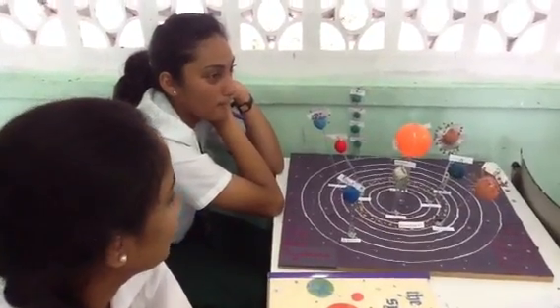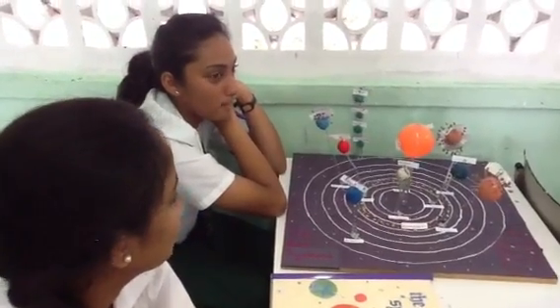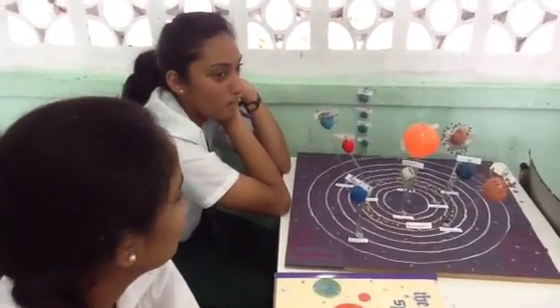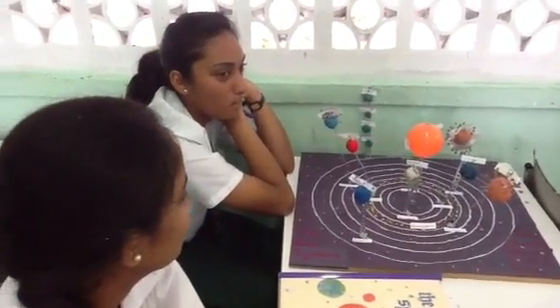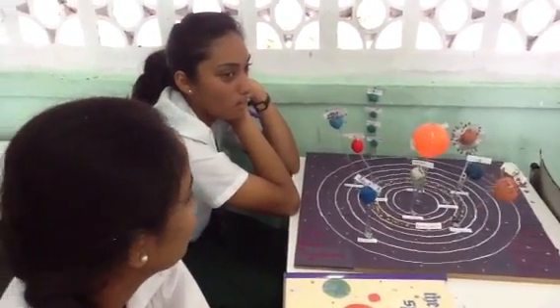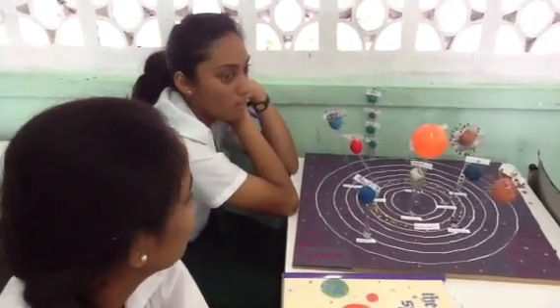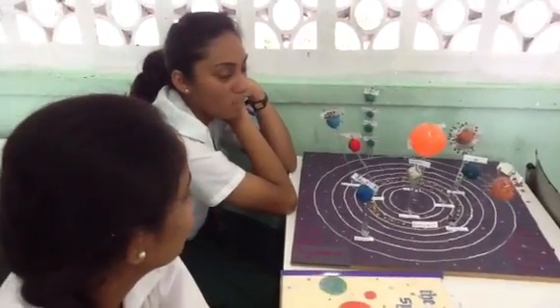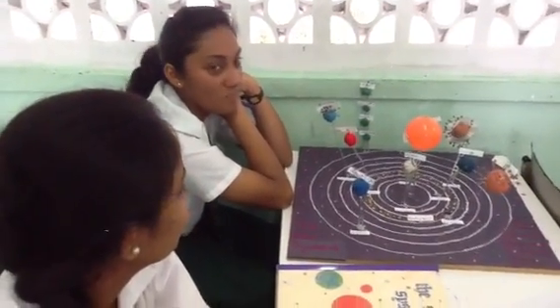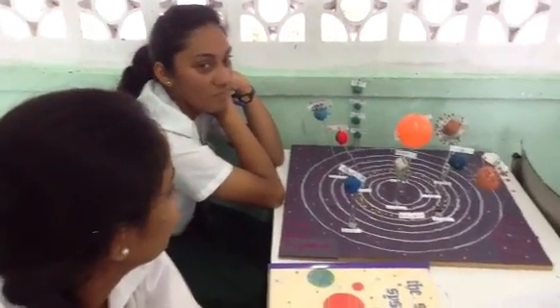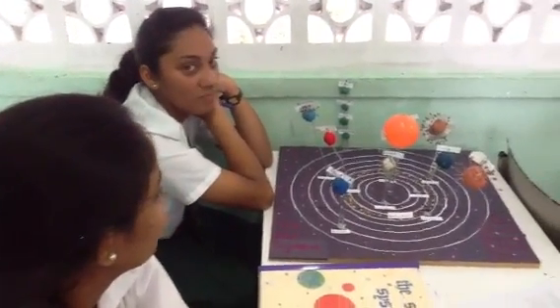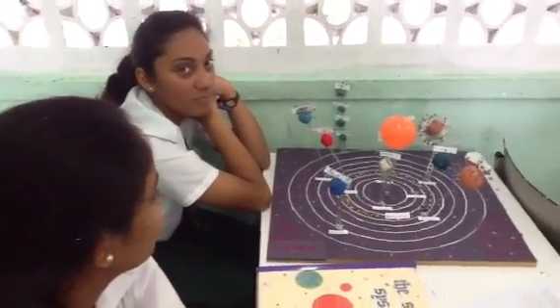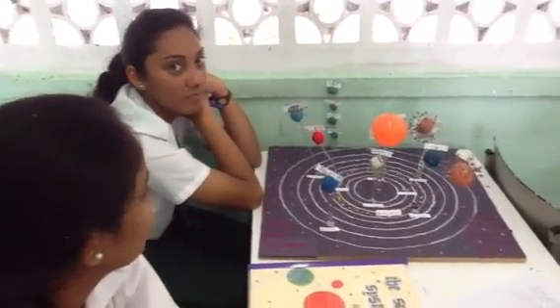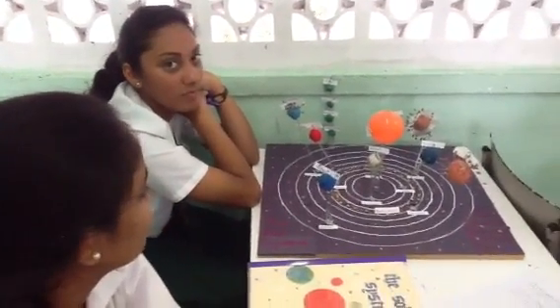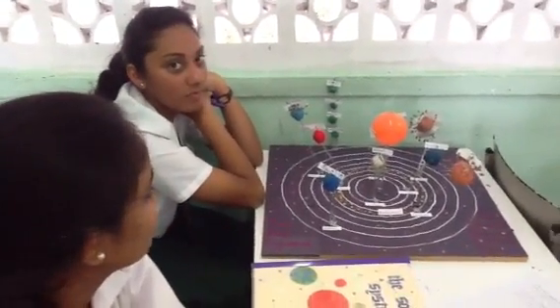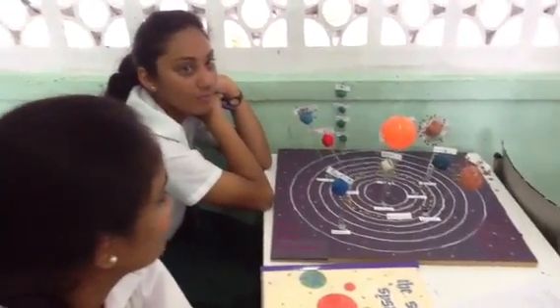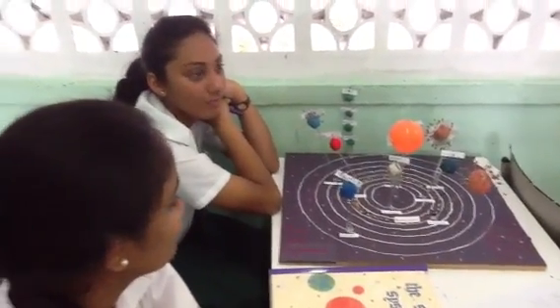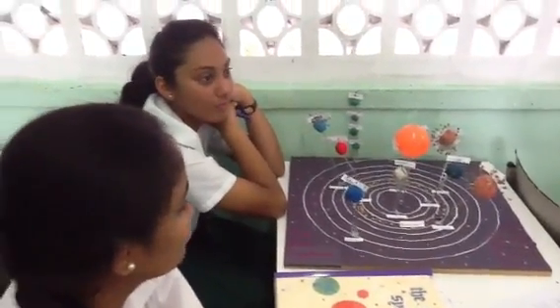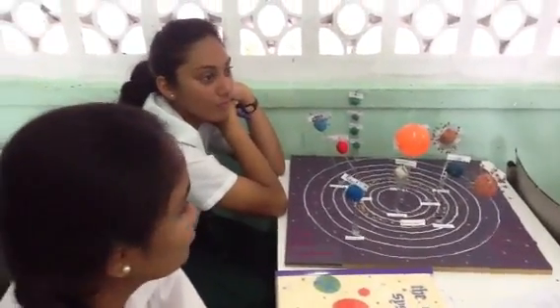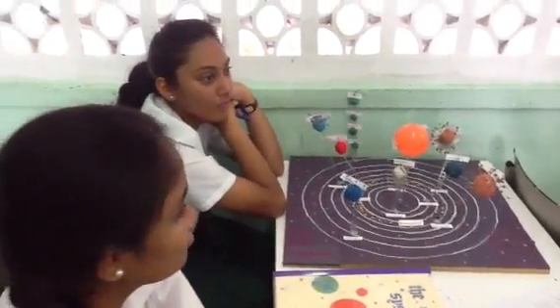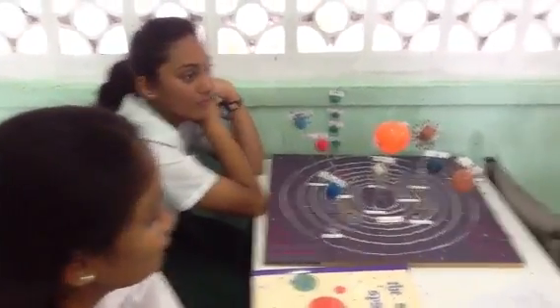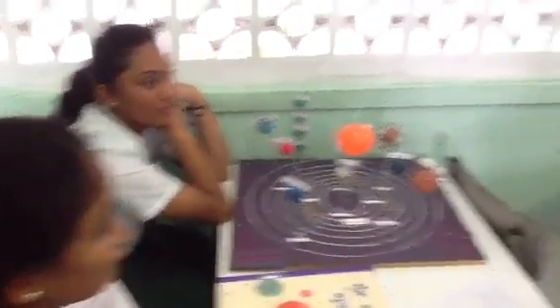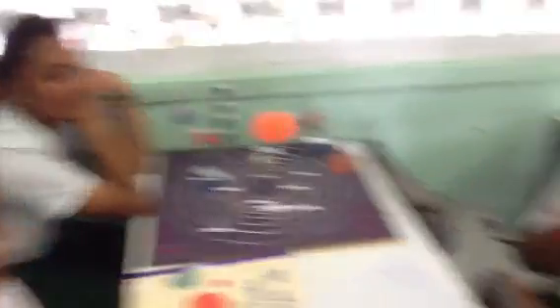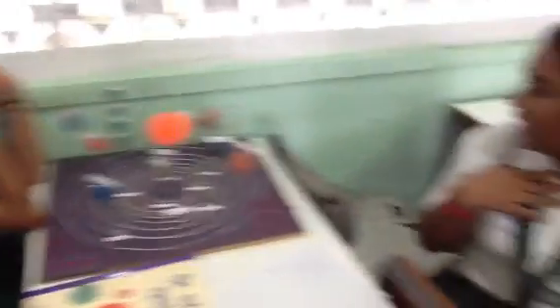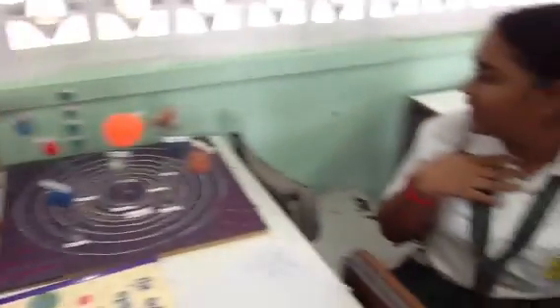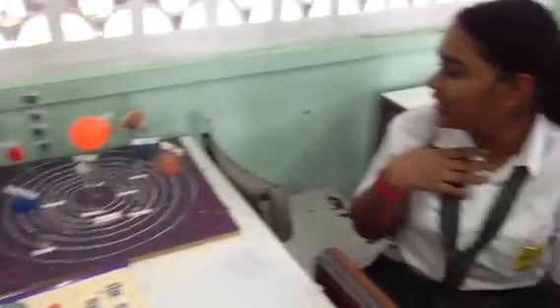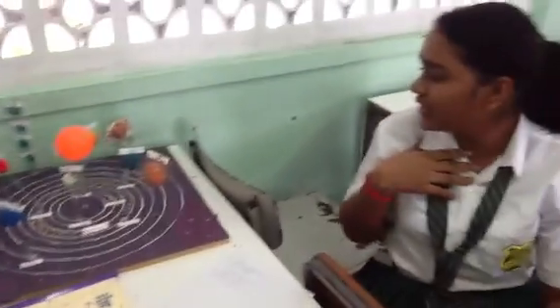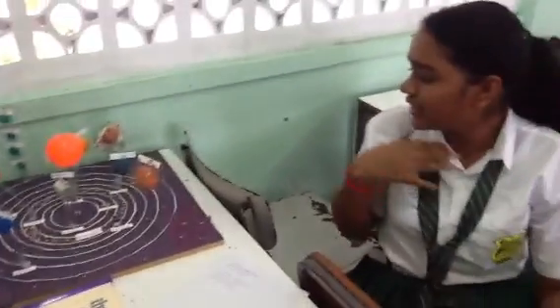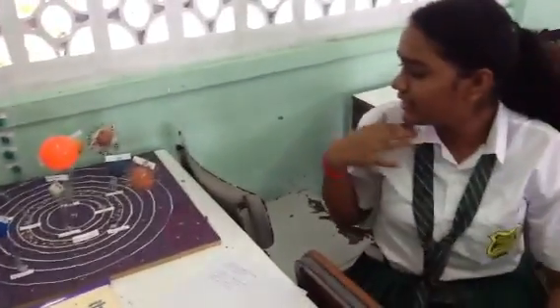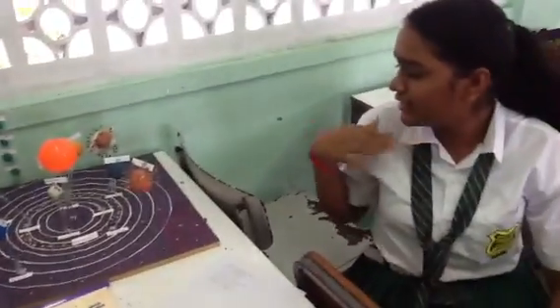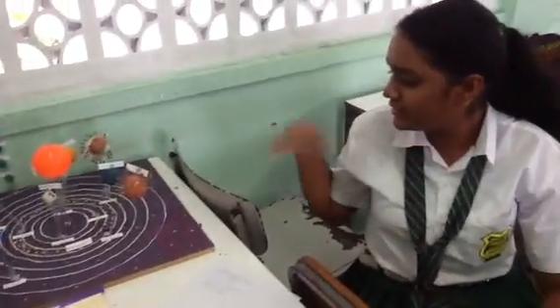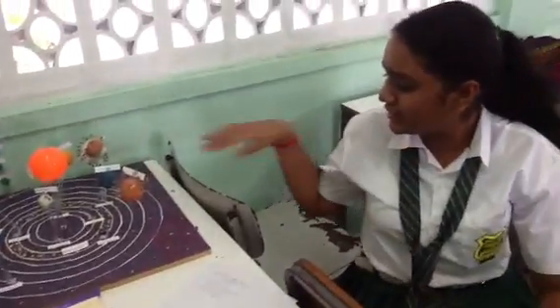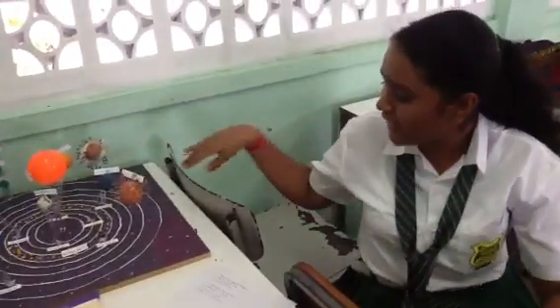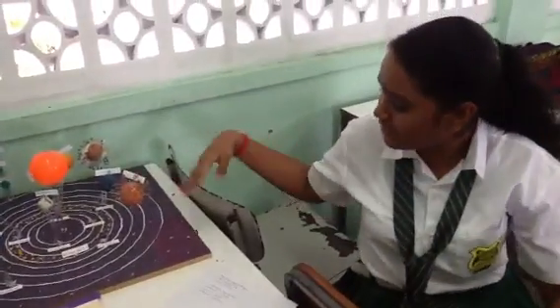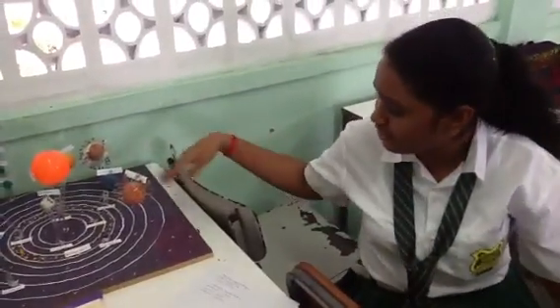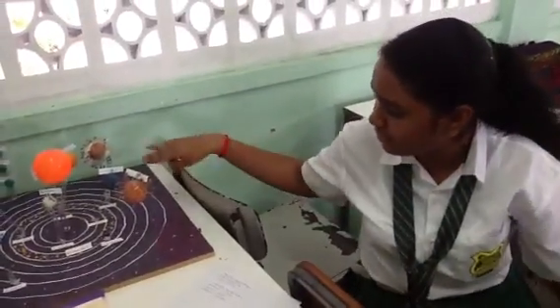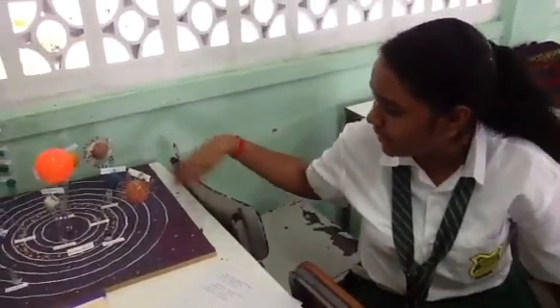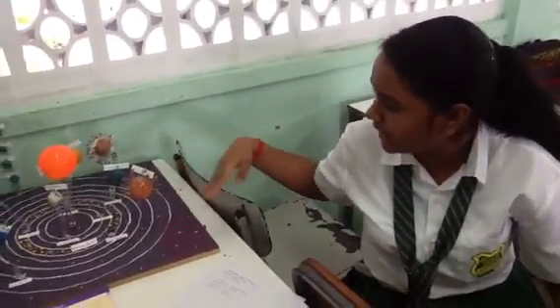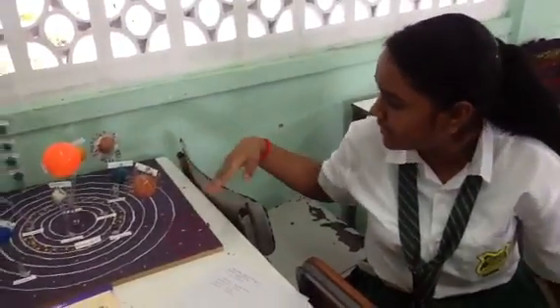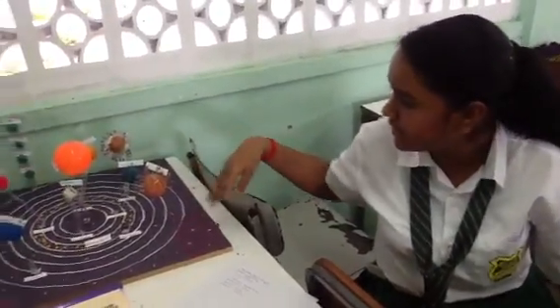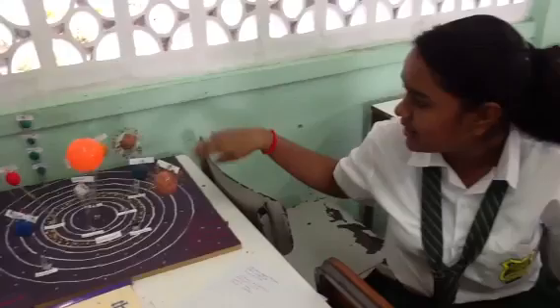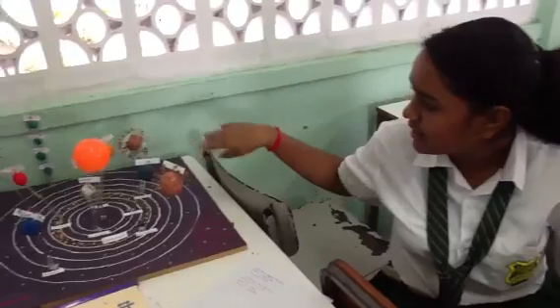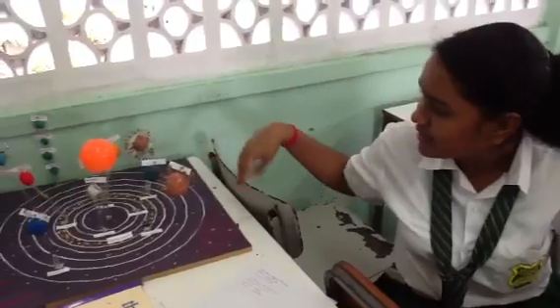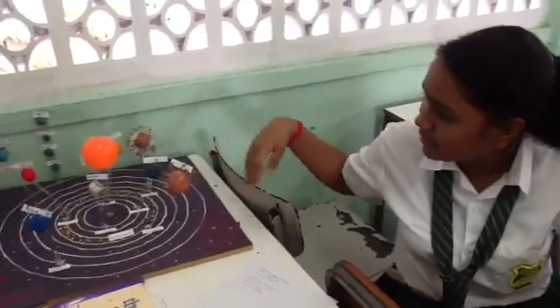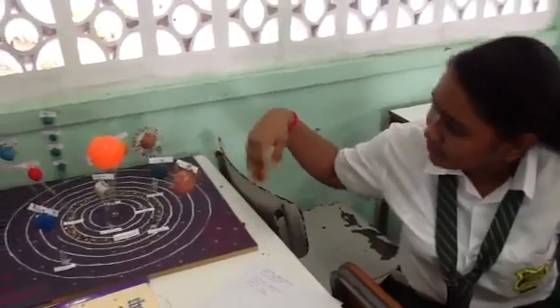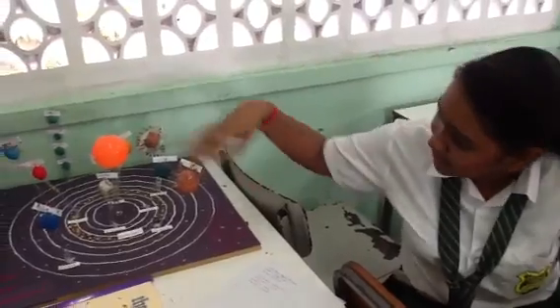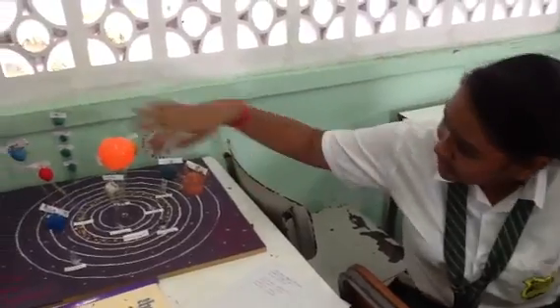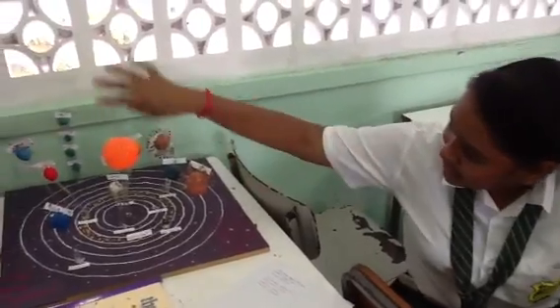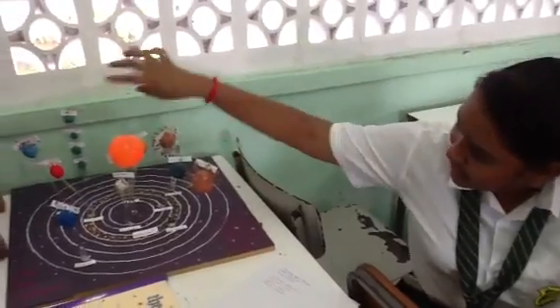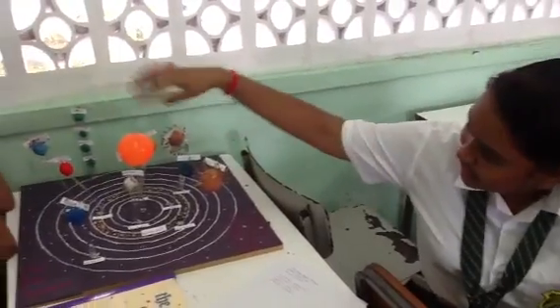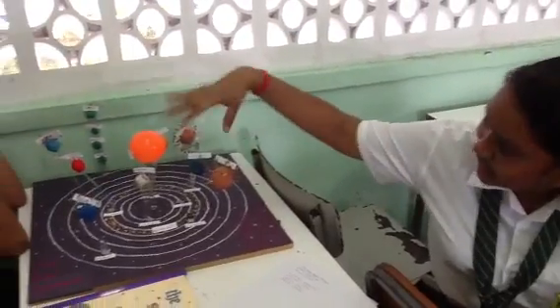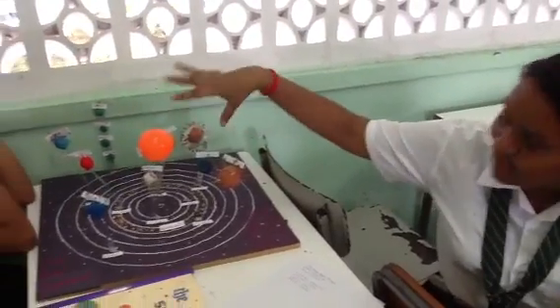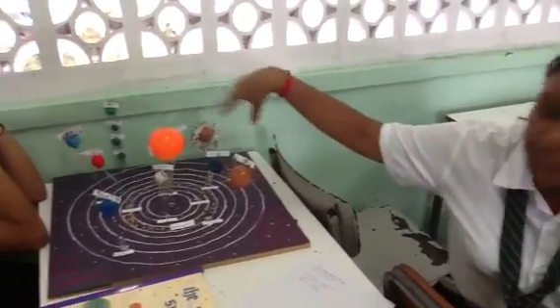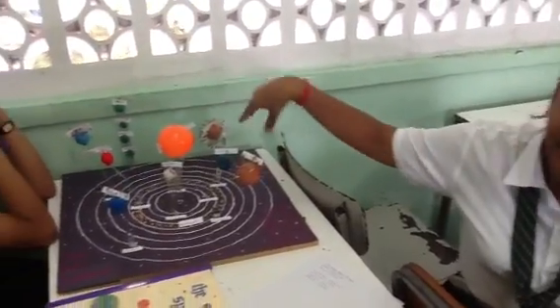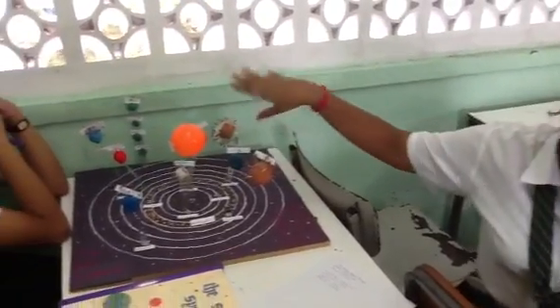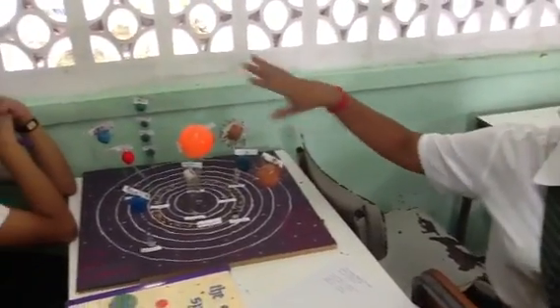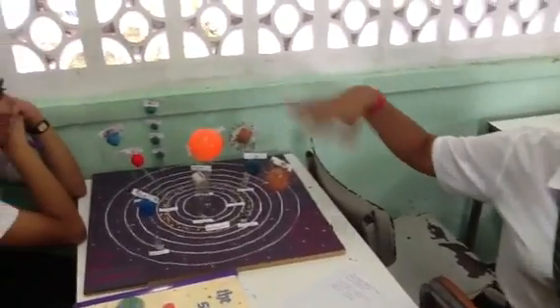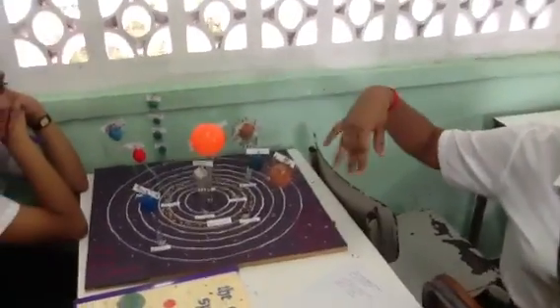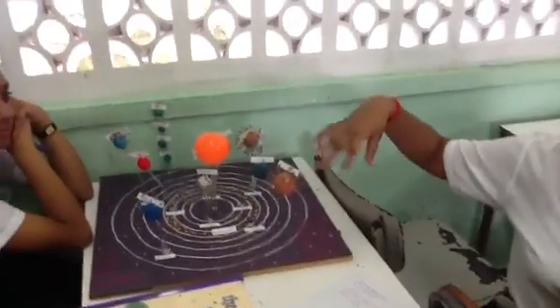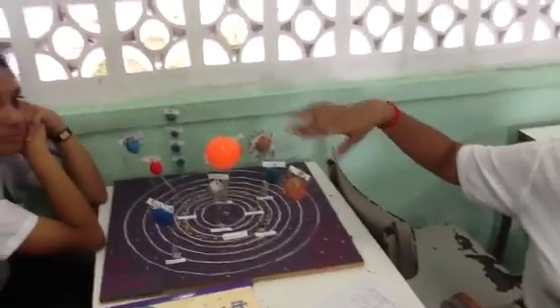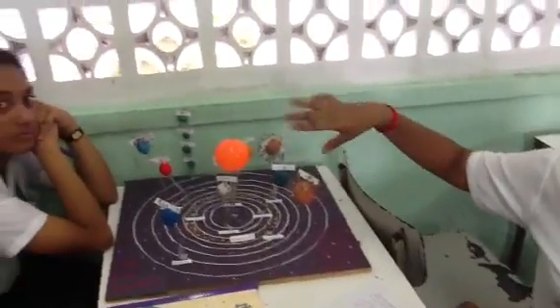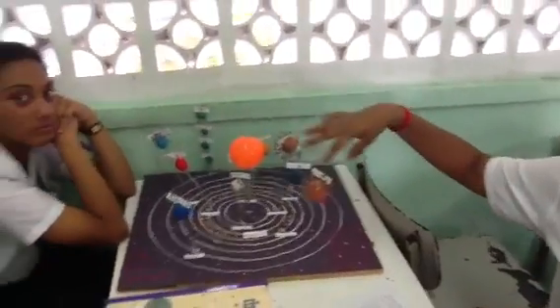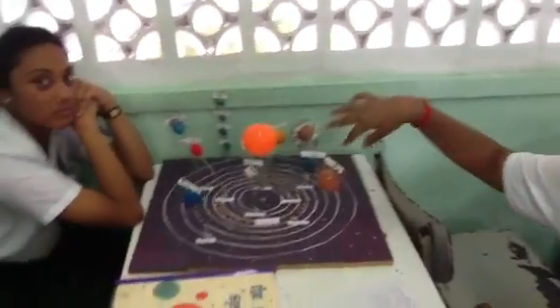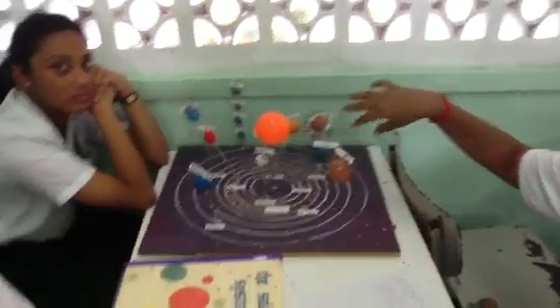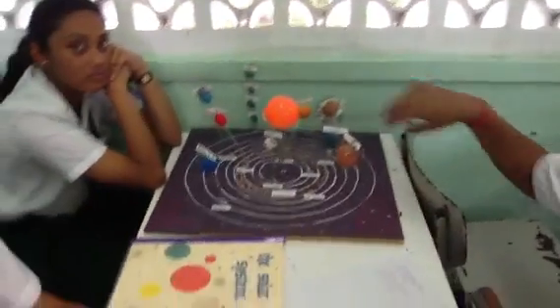Anybody else learn anything in the group? I learned that the asteroid belt separates the inner planets from the outer planets. Excellent.